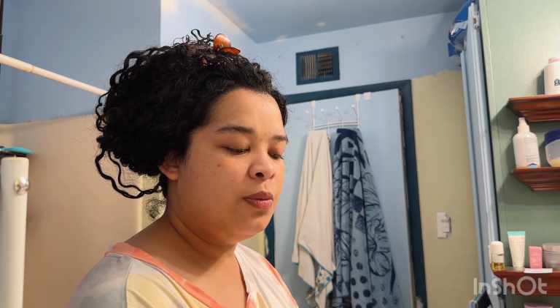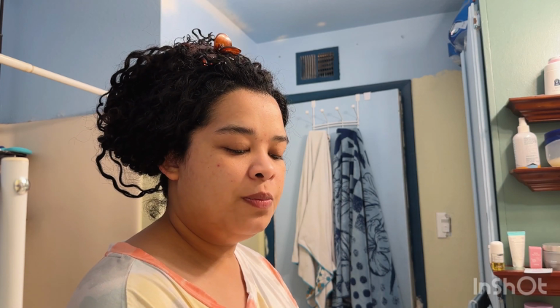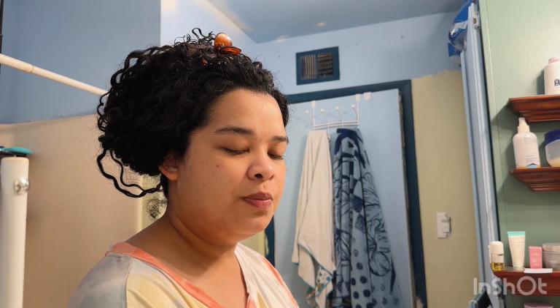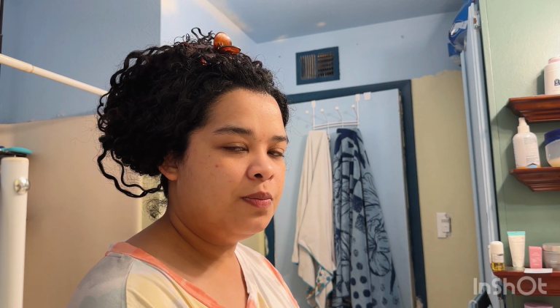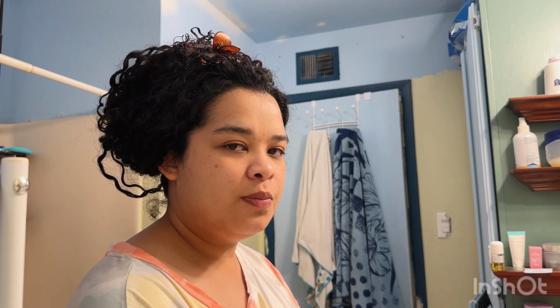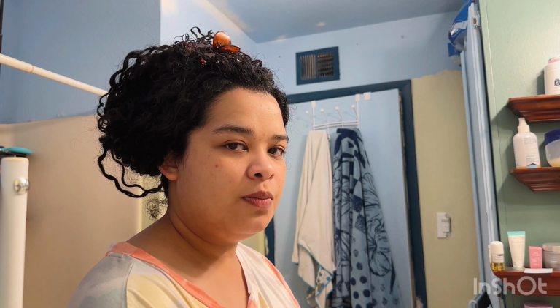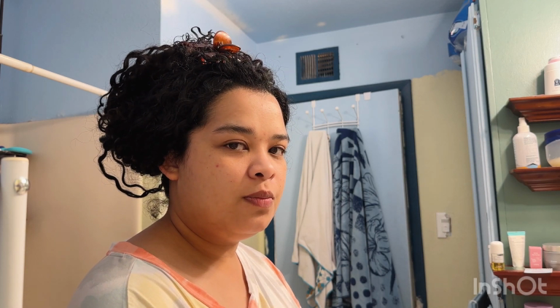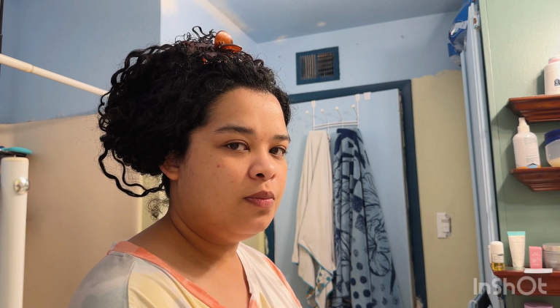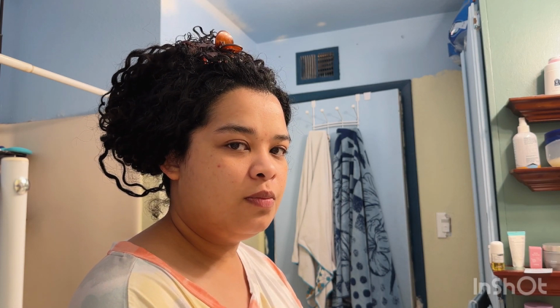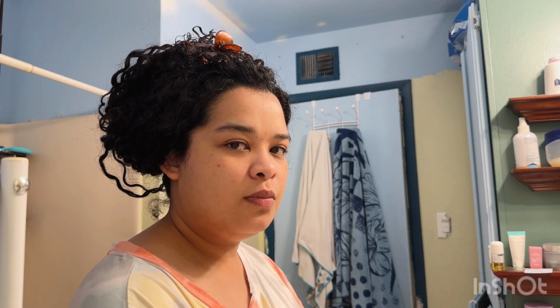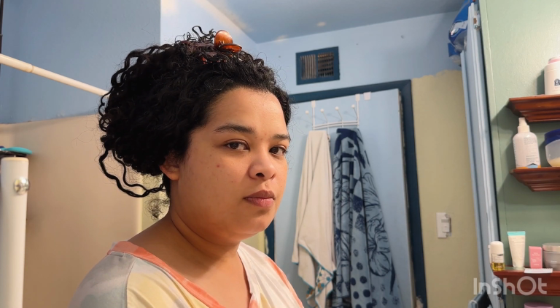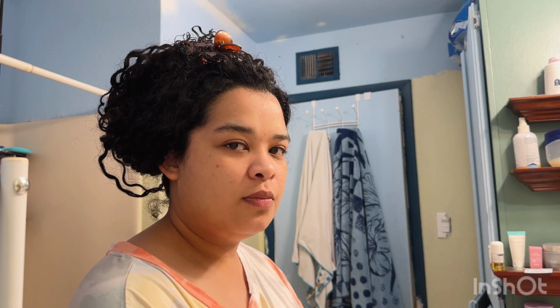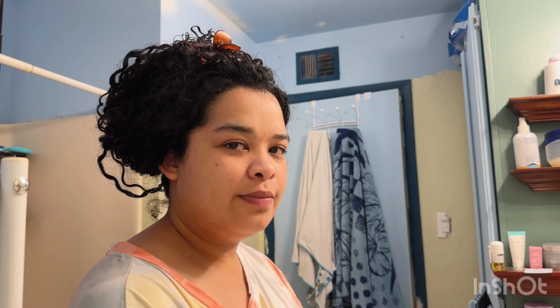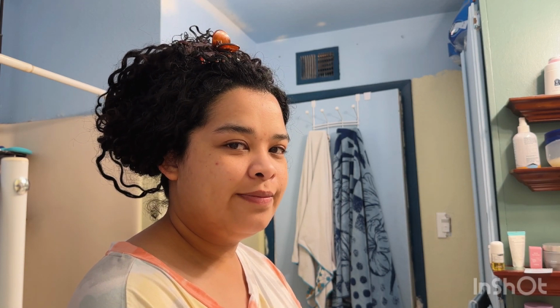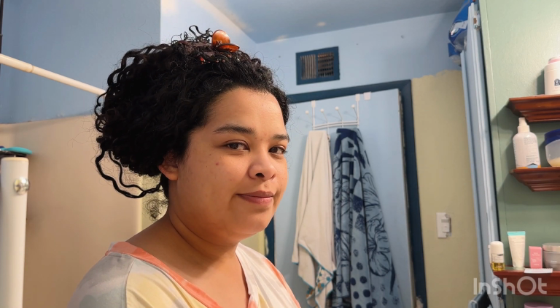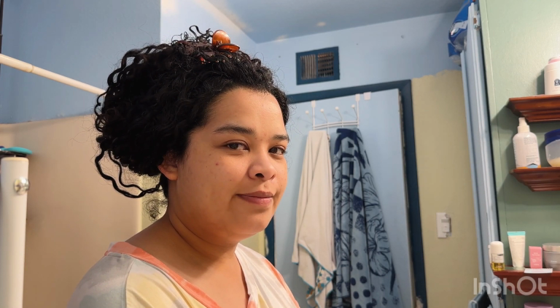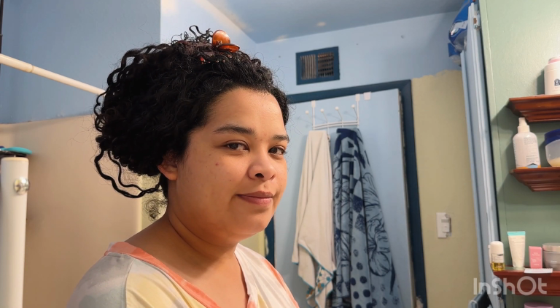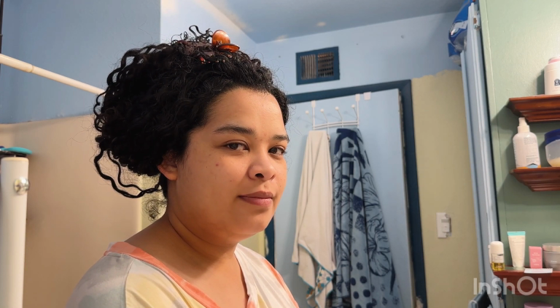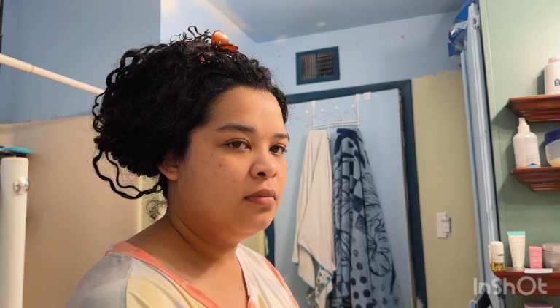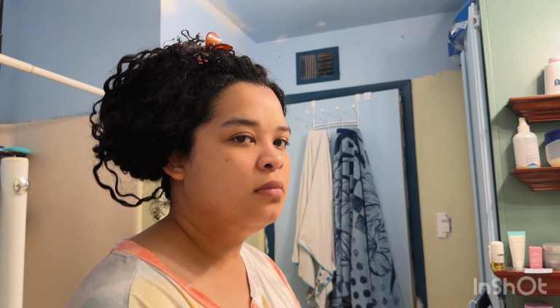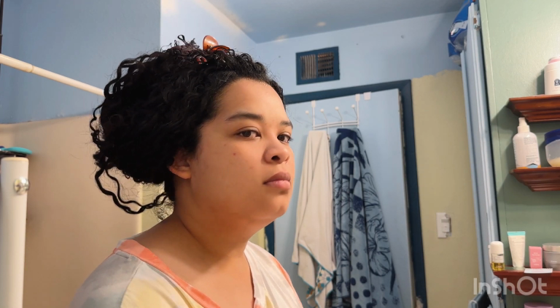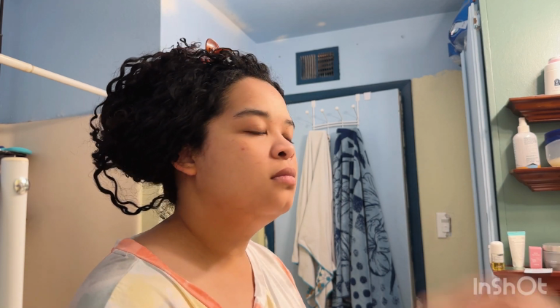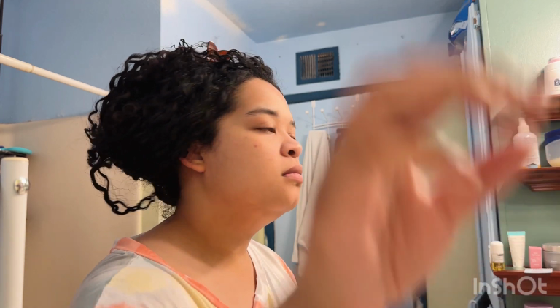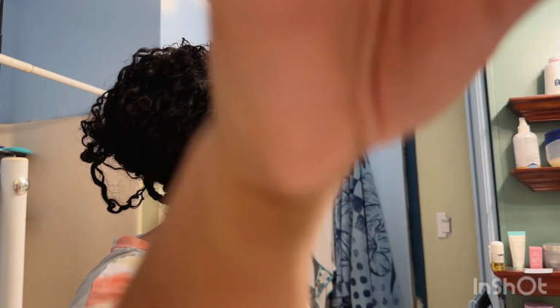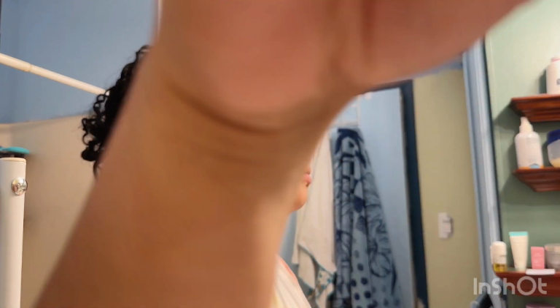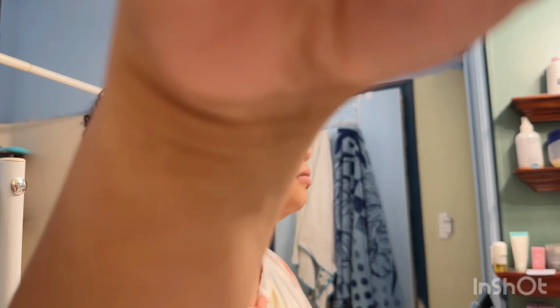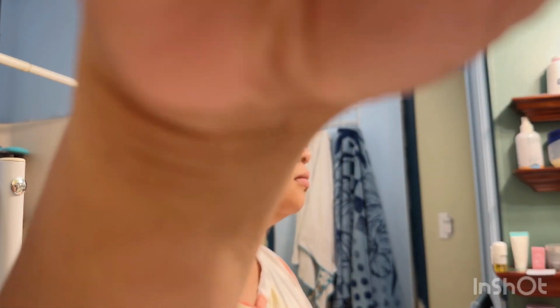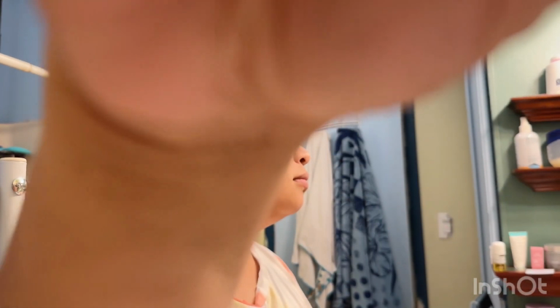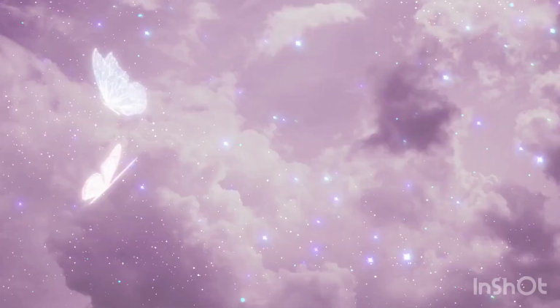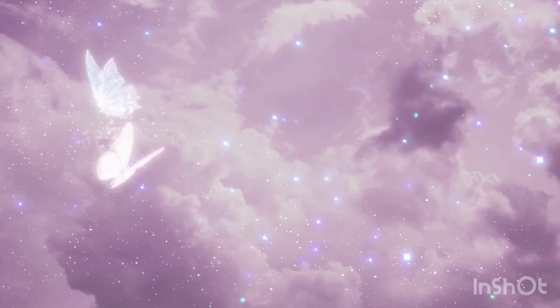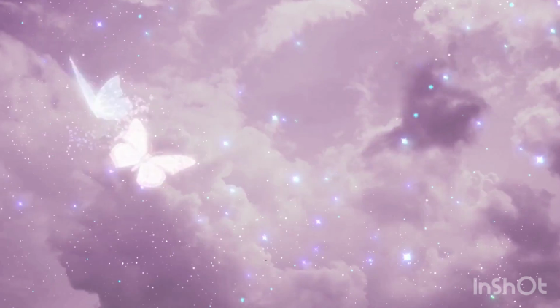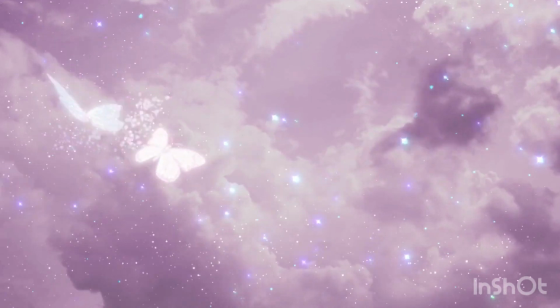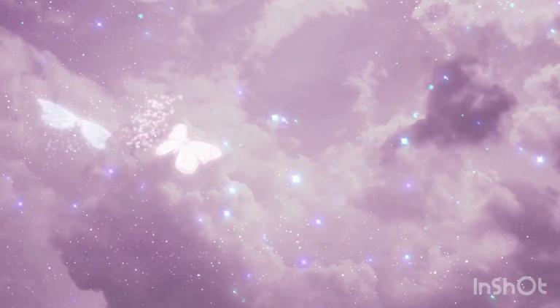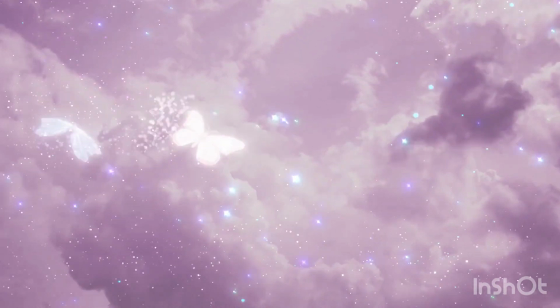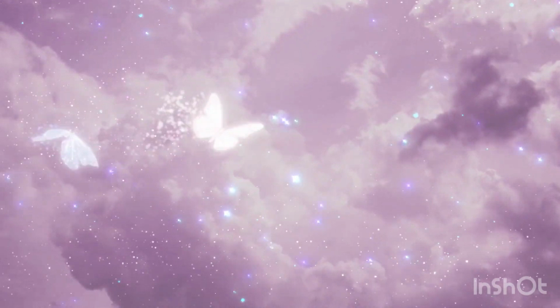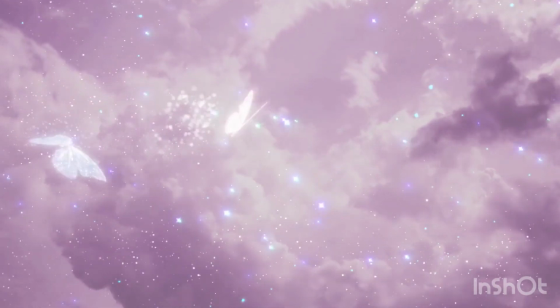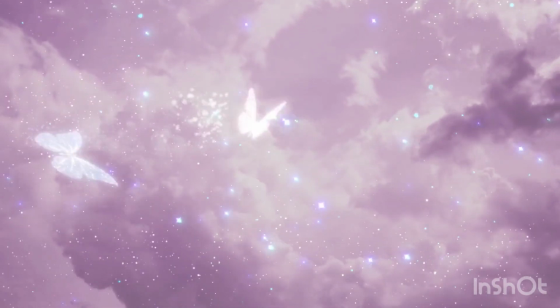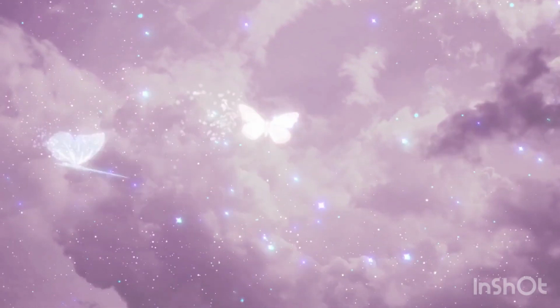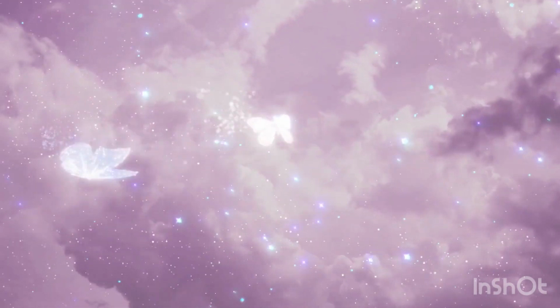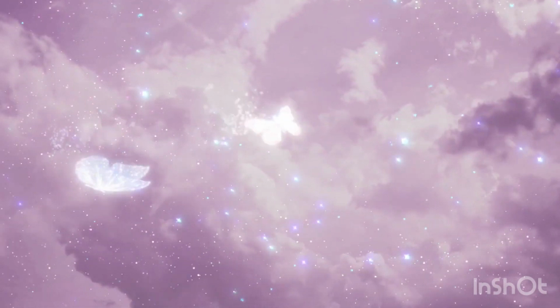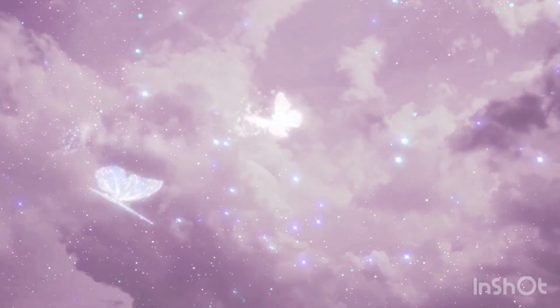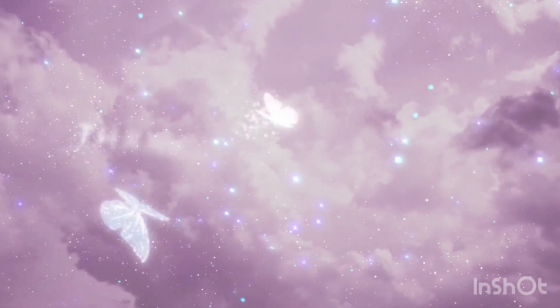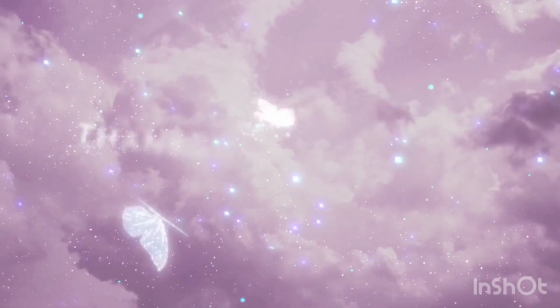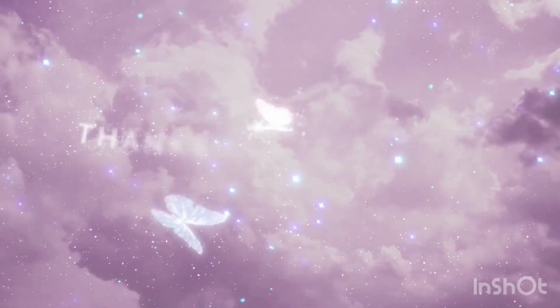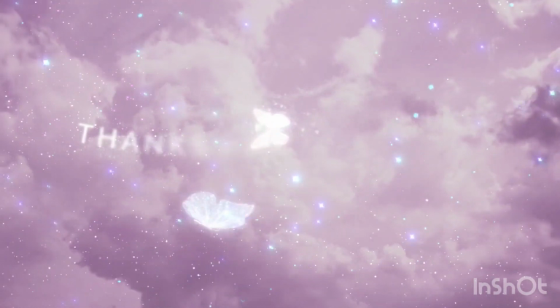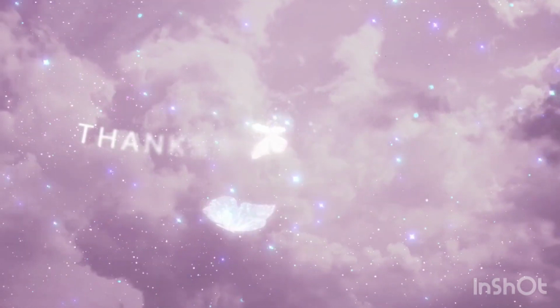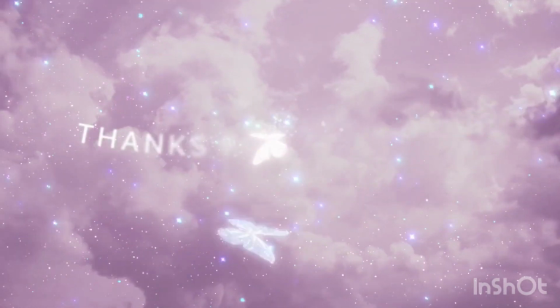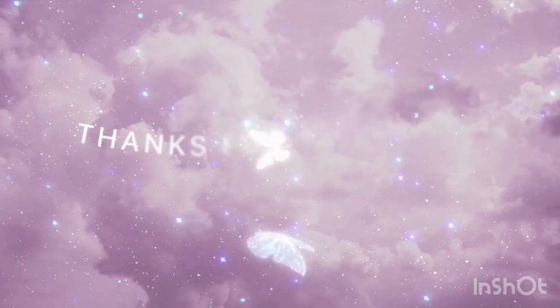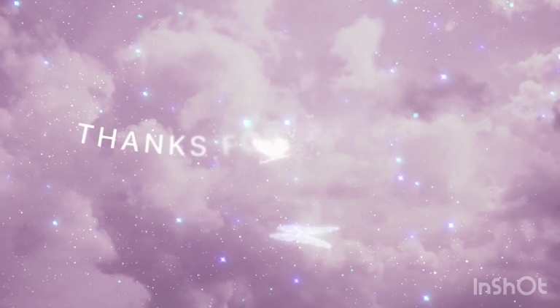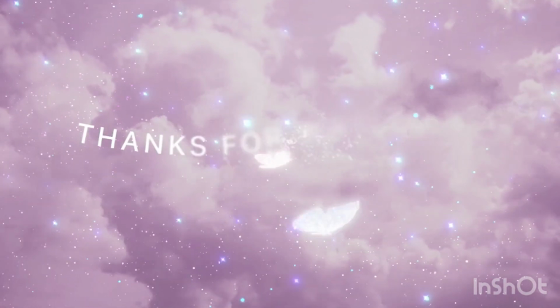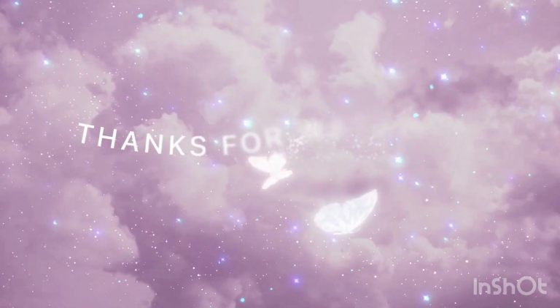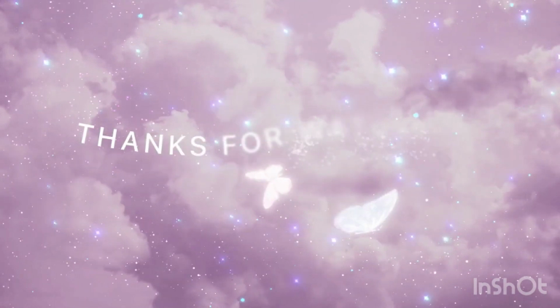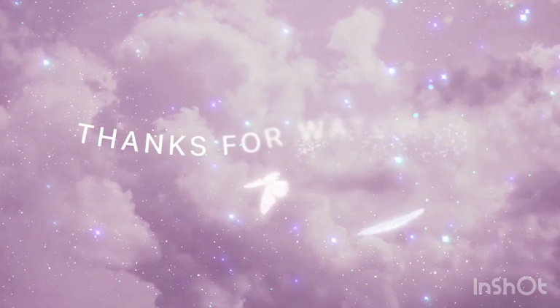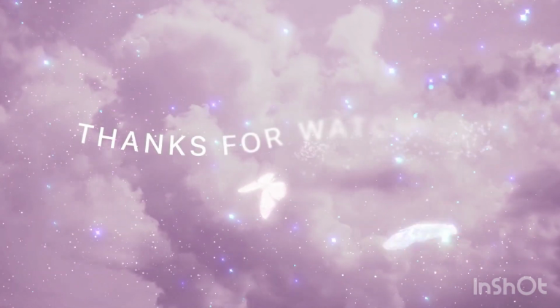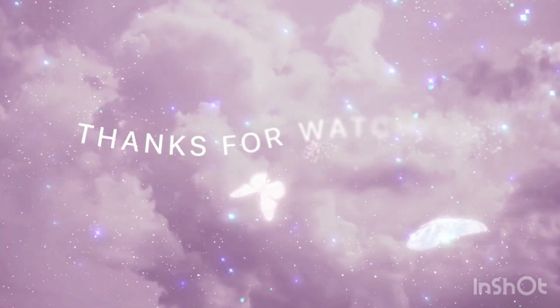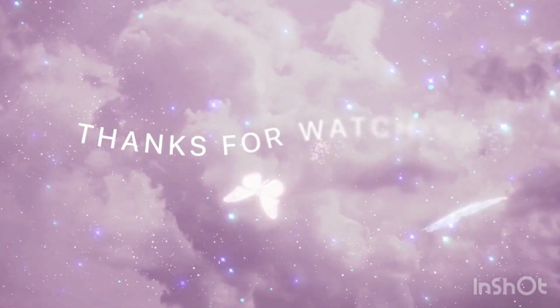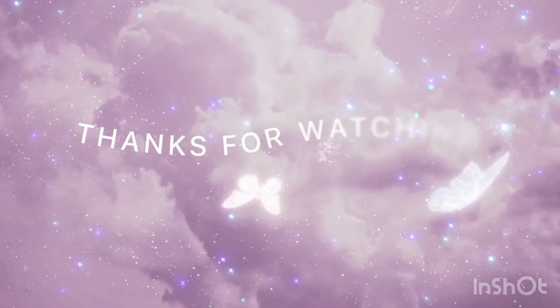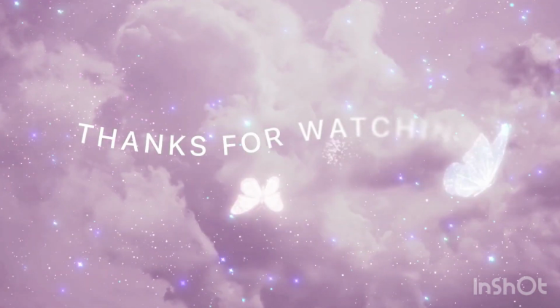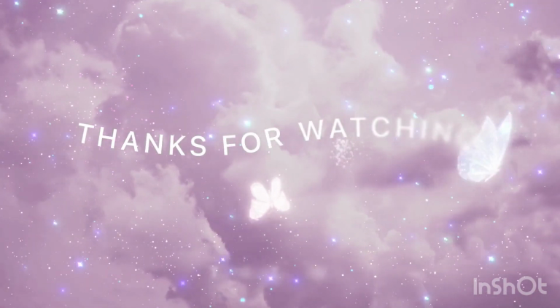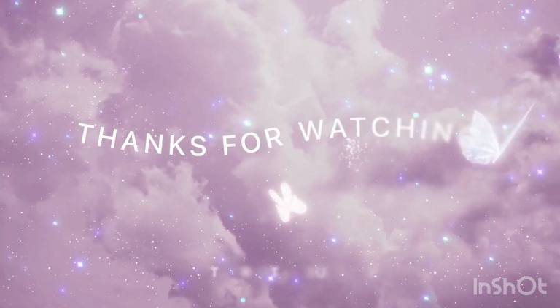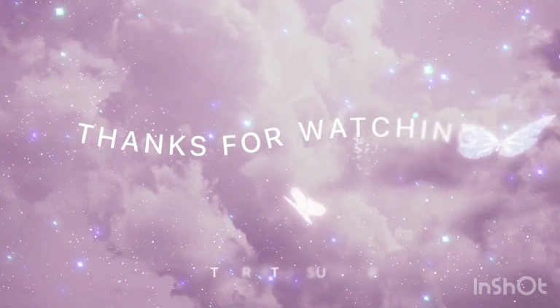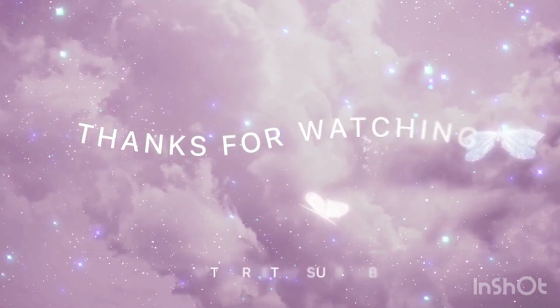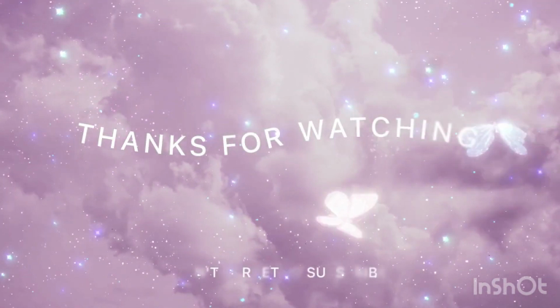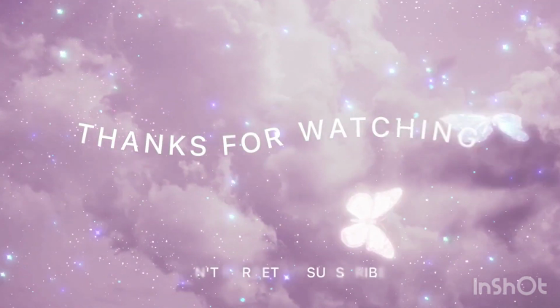Like and subscribe. And as always, embrace joy. Thank you.